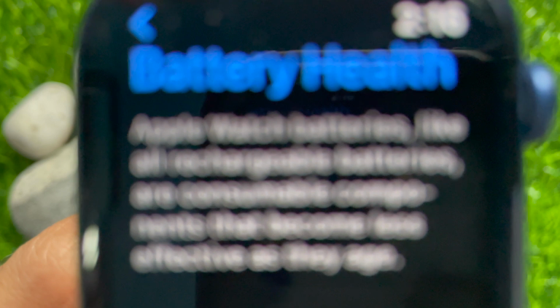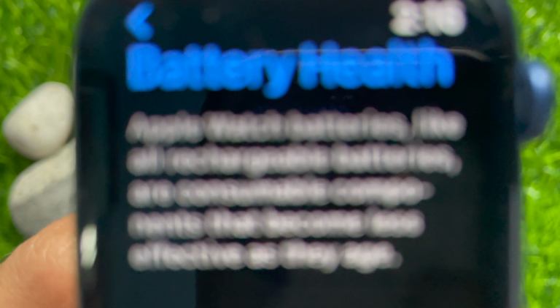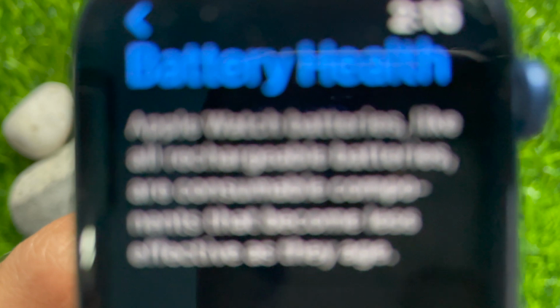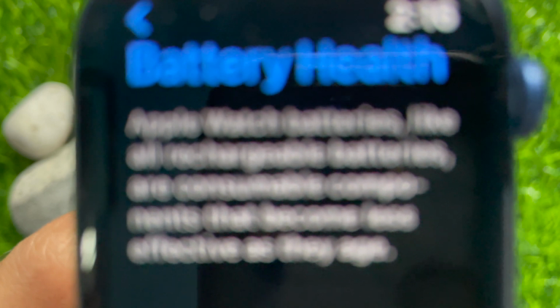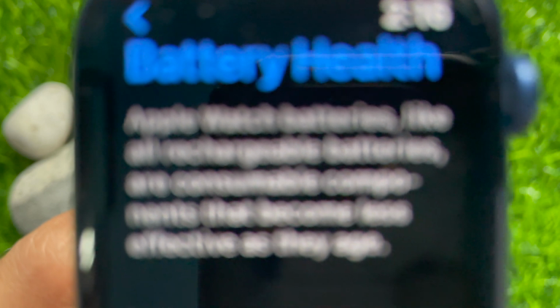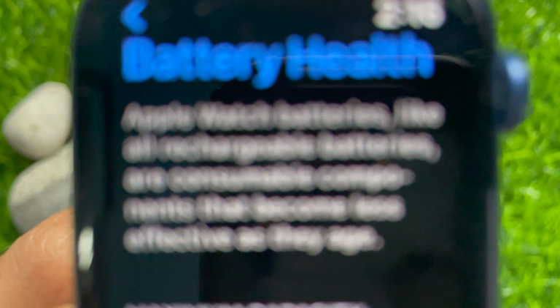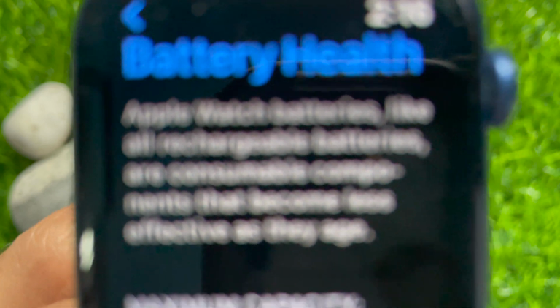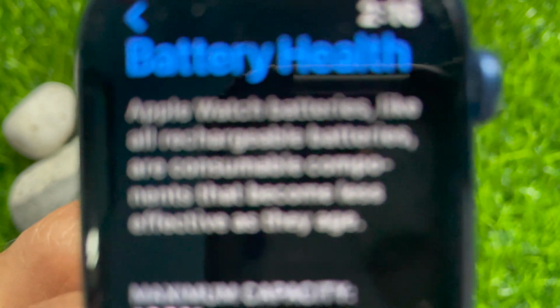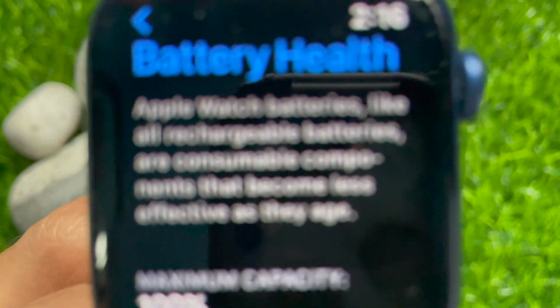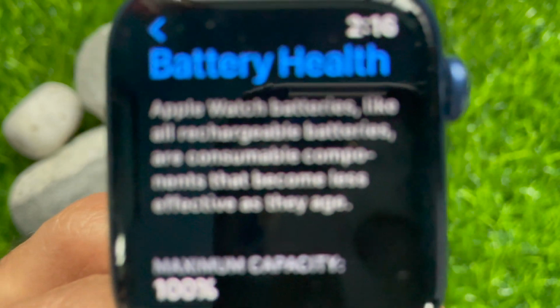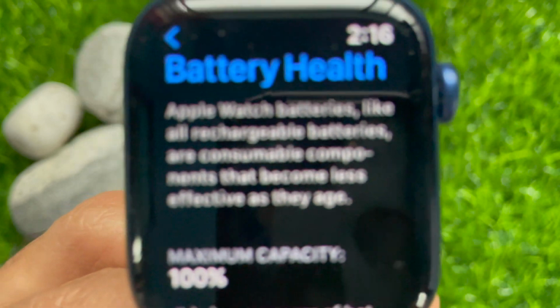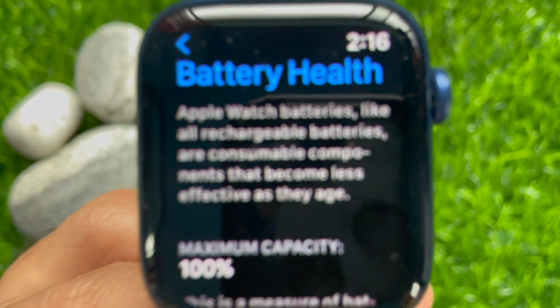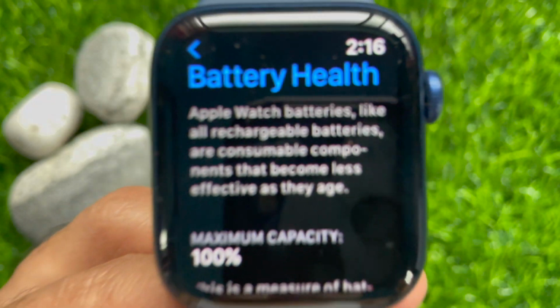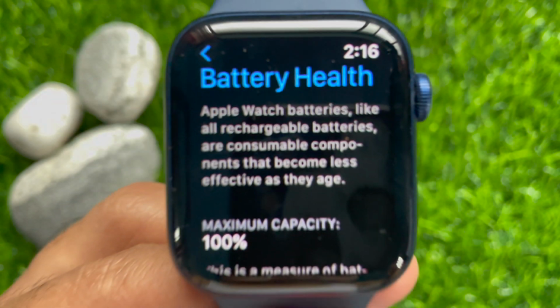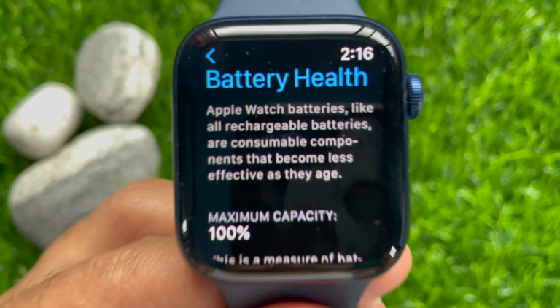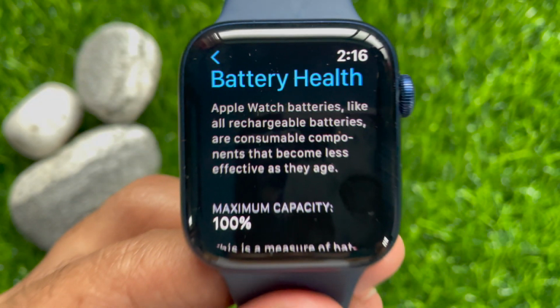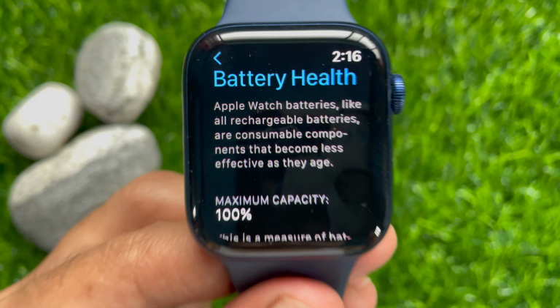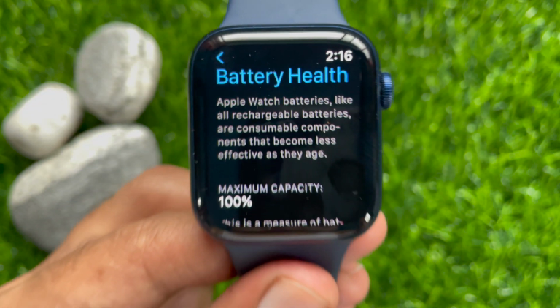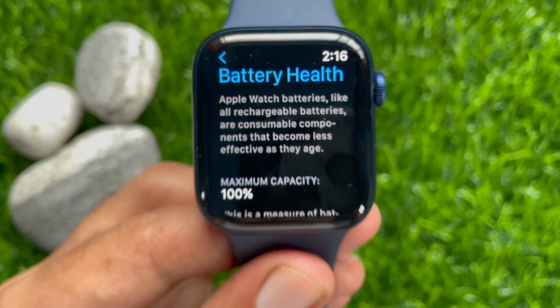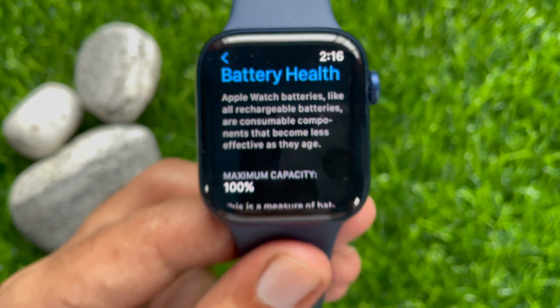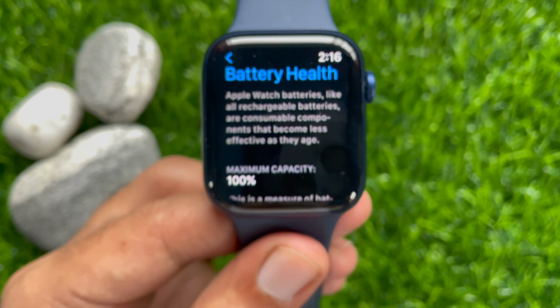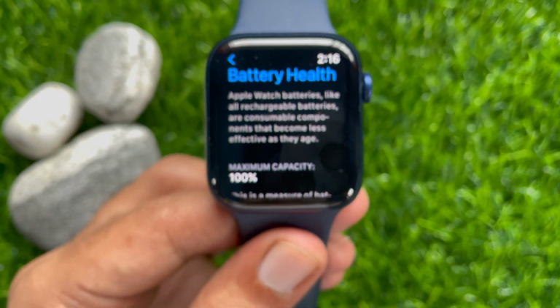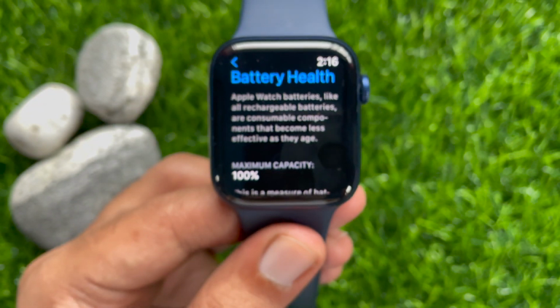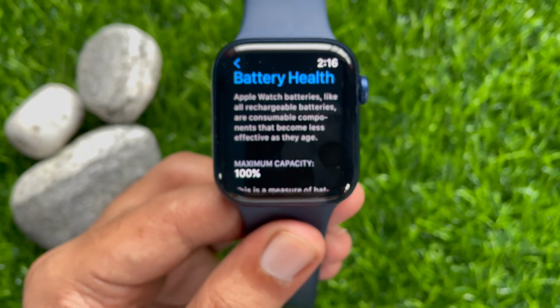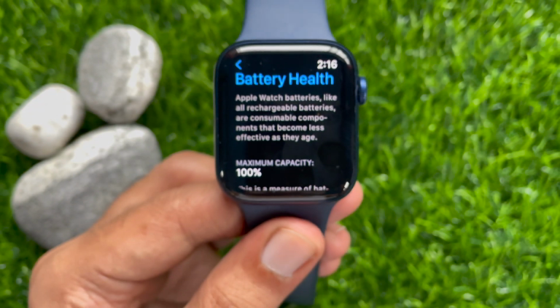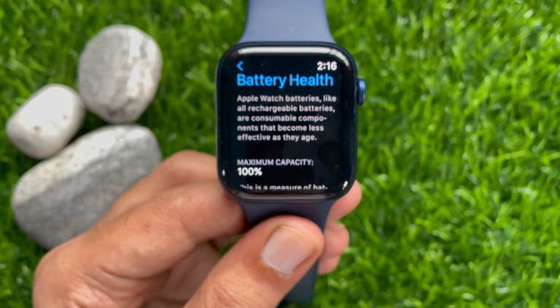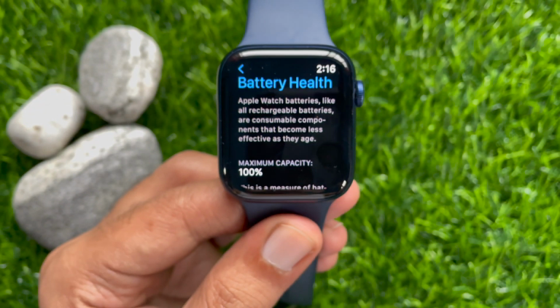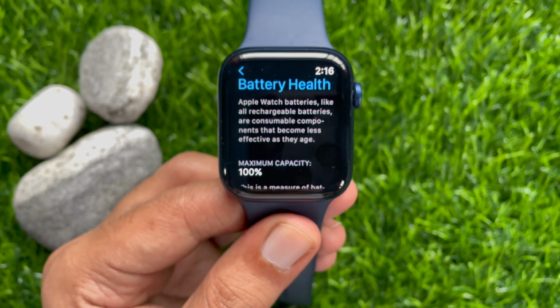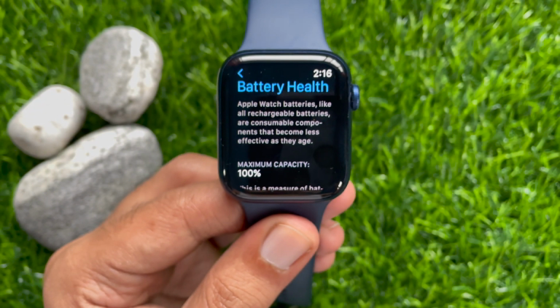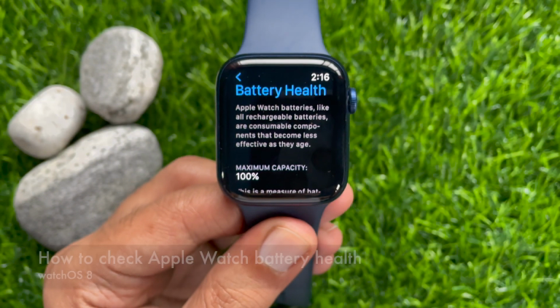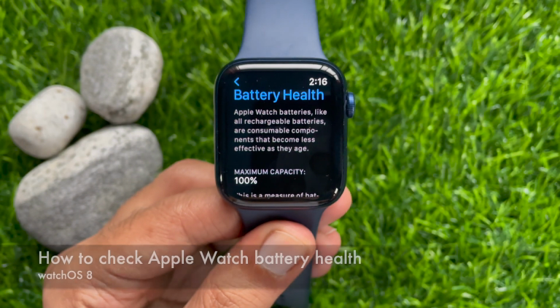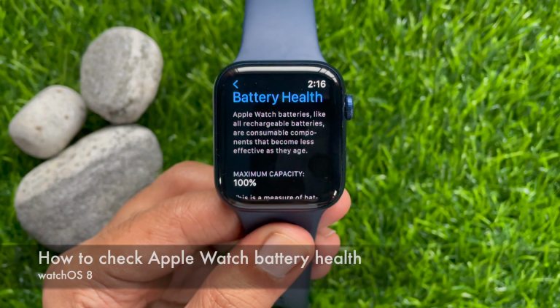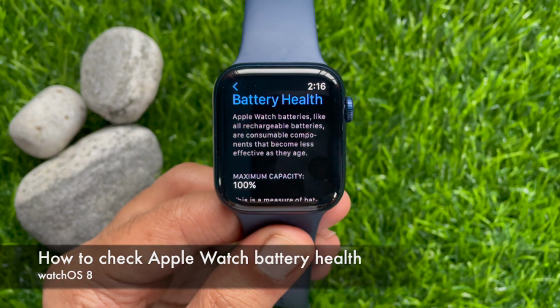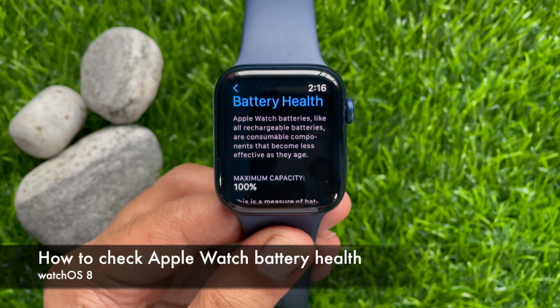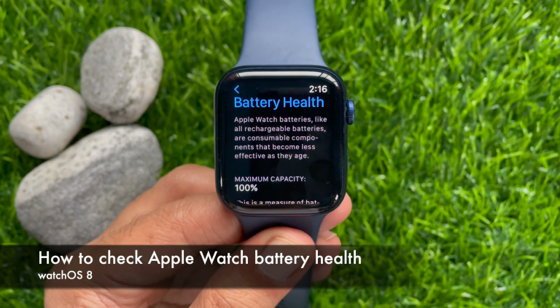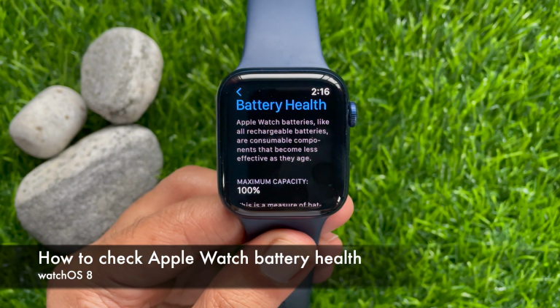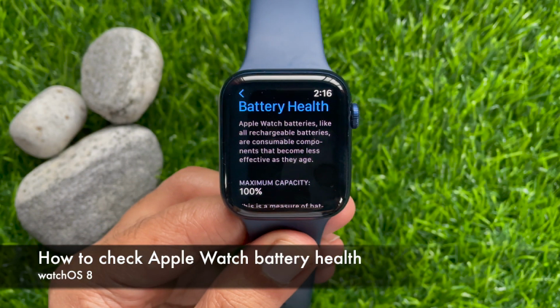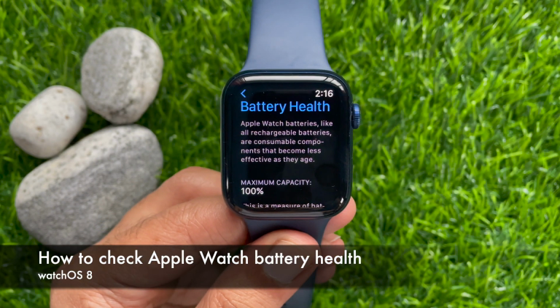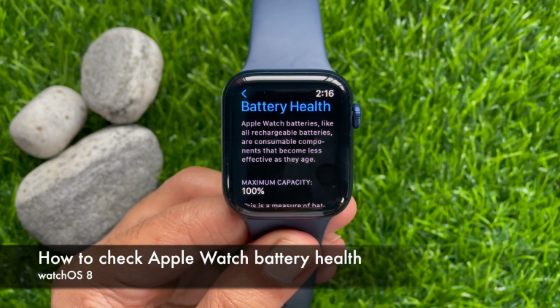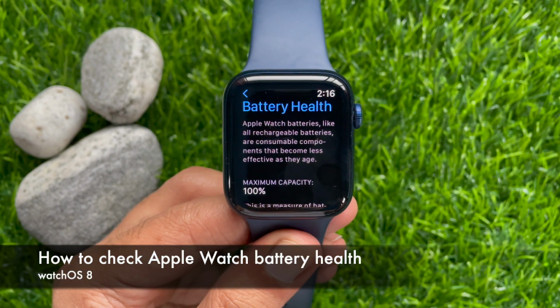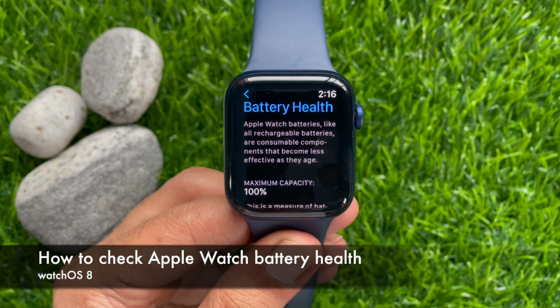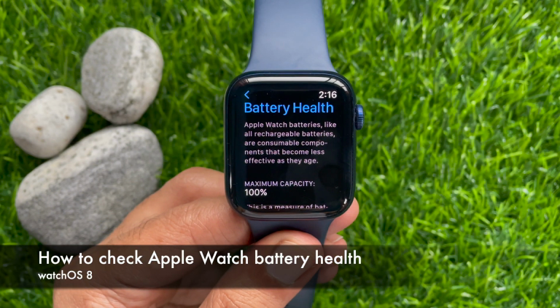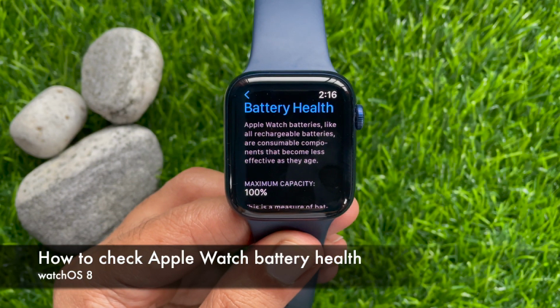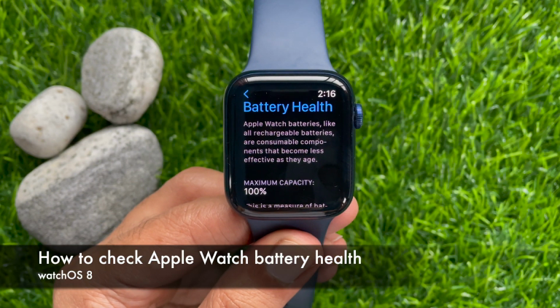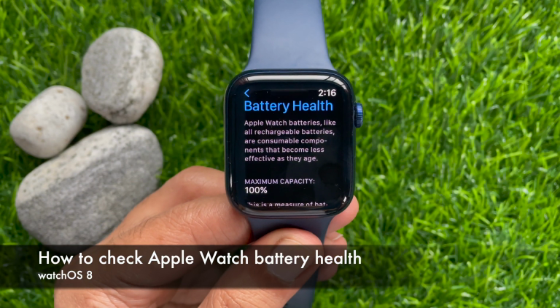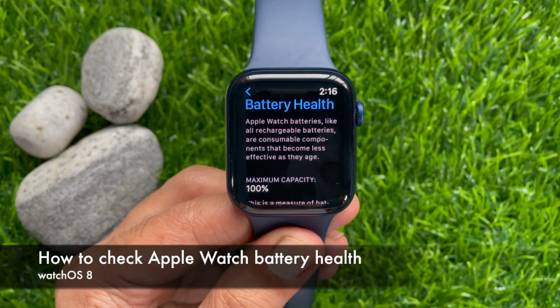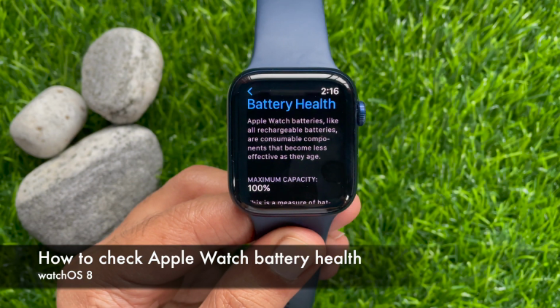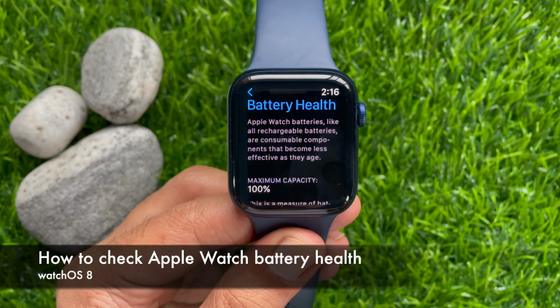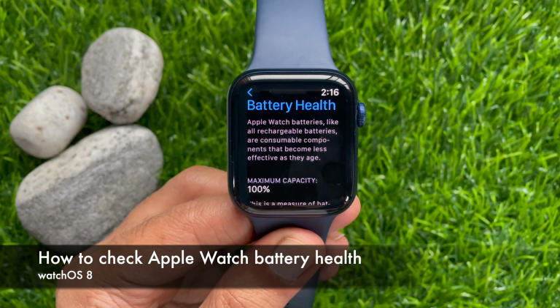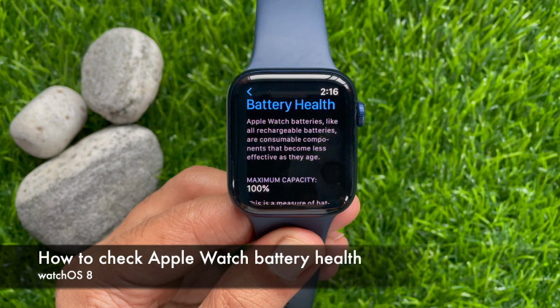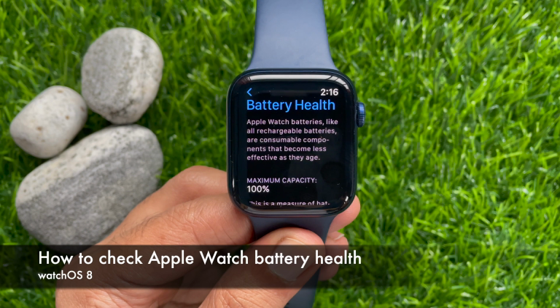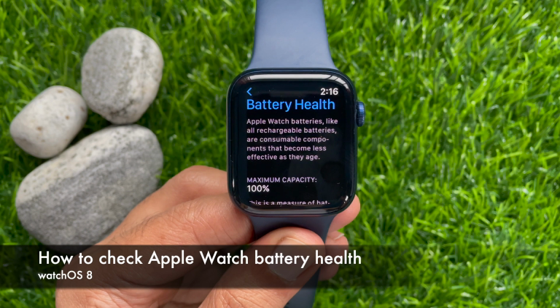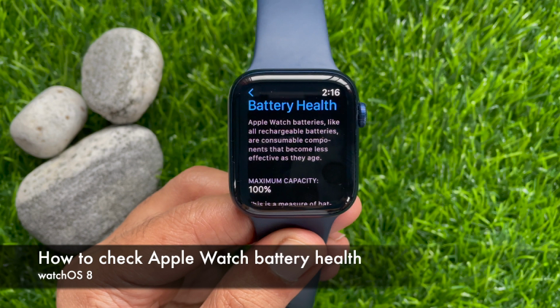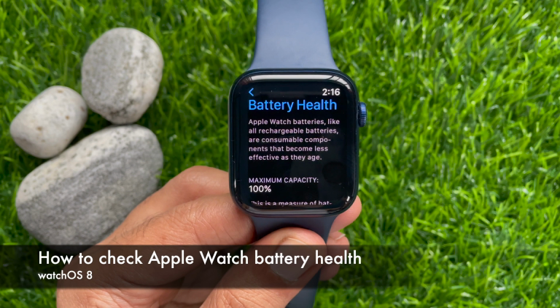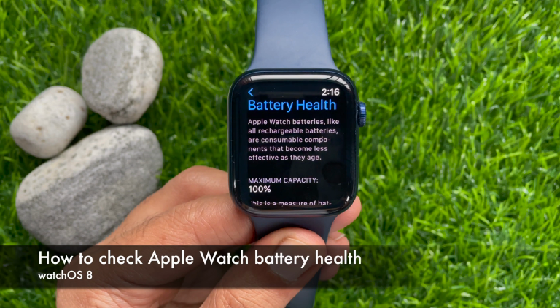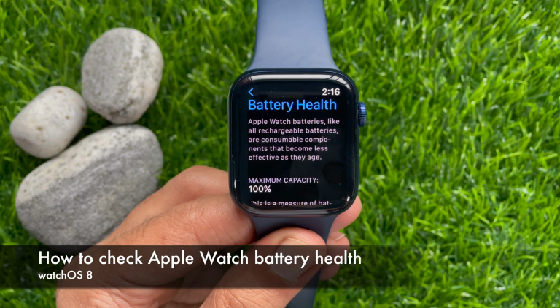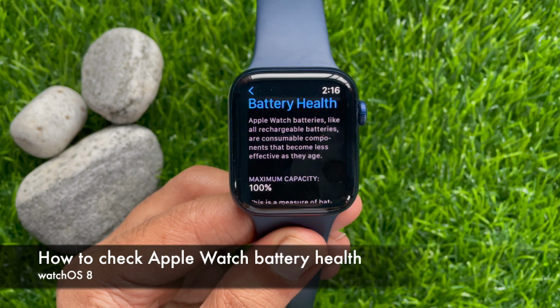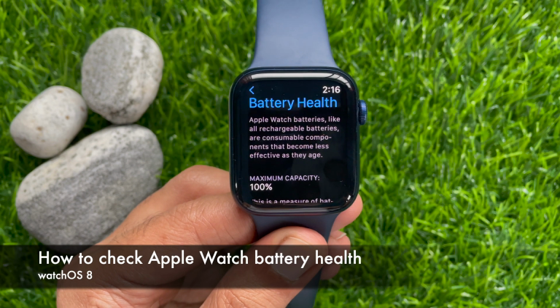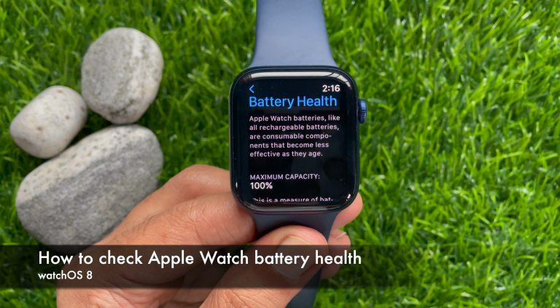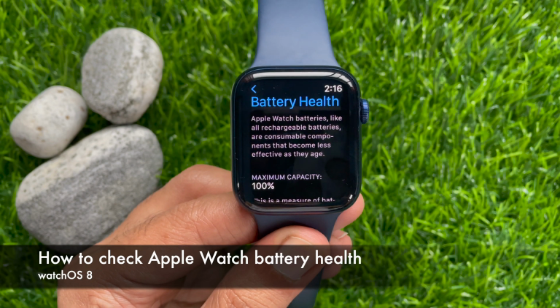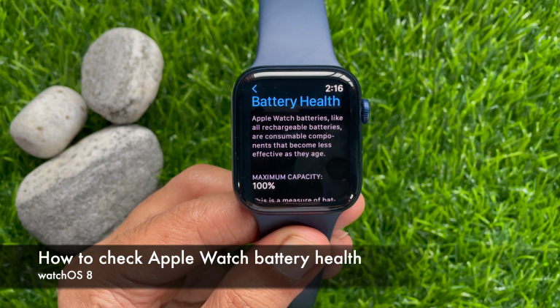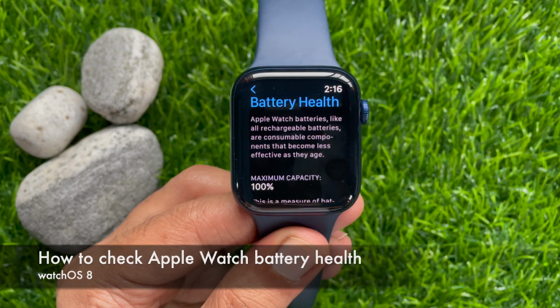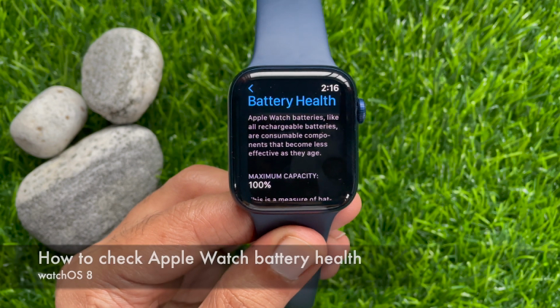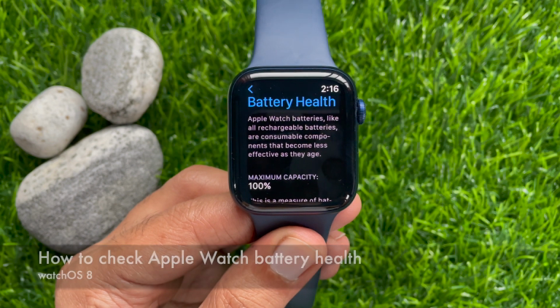Hi viewers, today I would like to show you how to check Apple Watch battery health in watchOS 8.